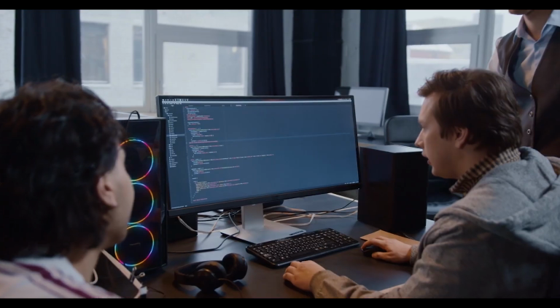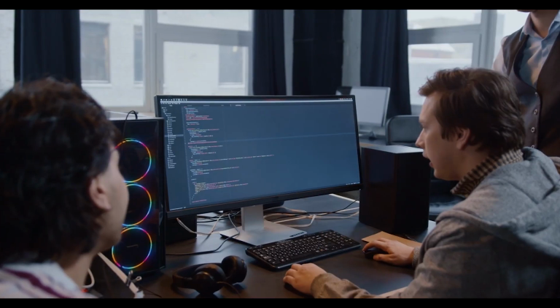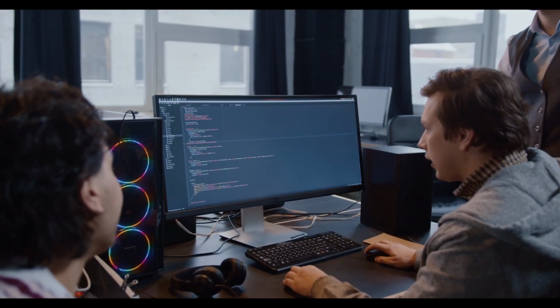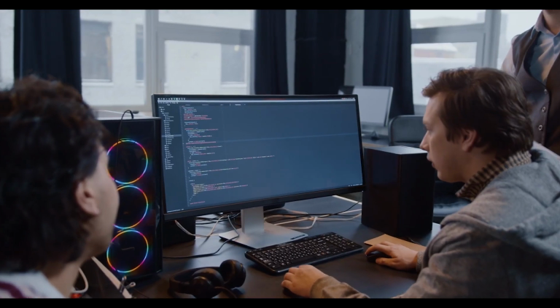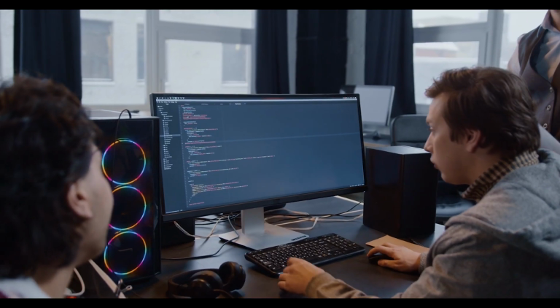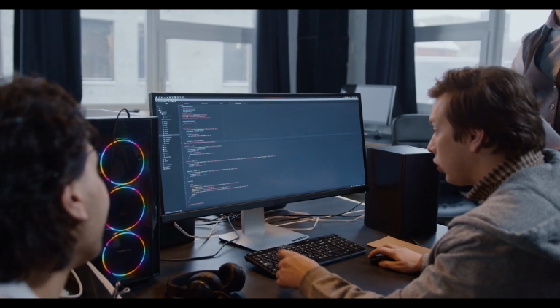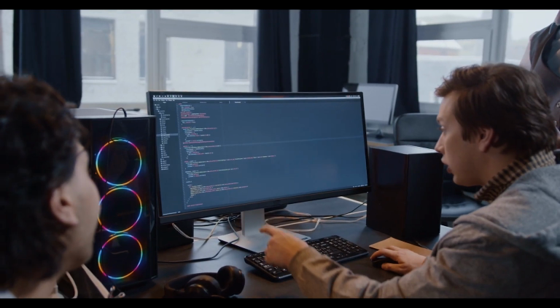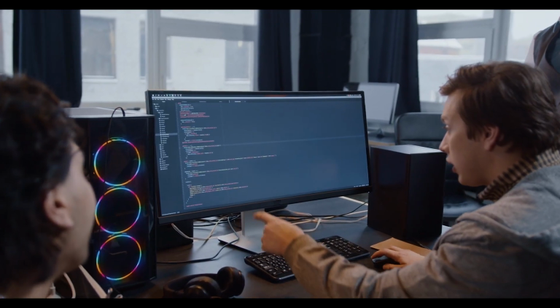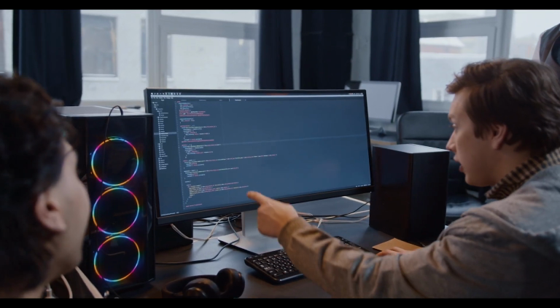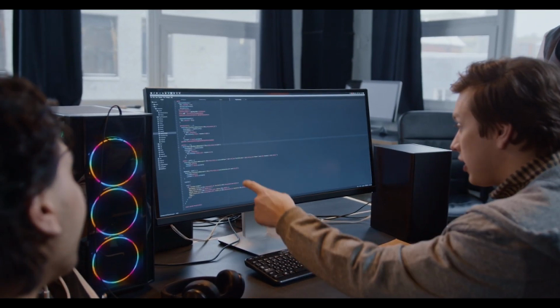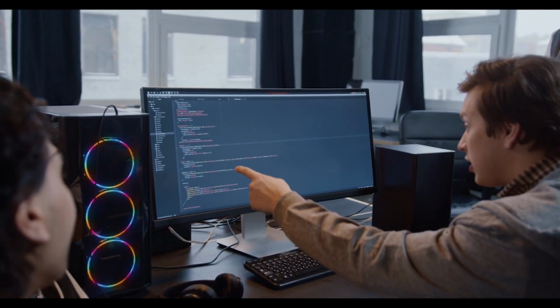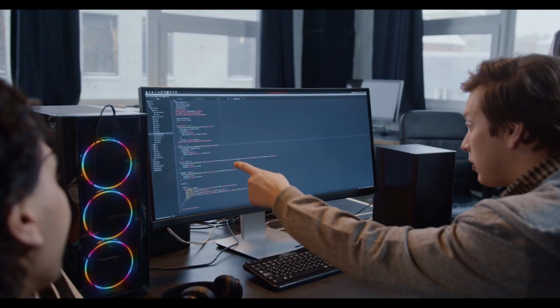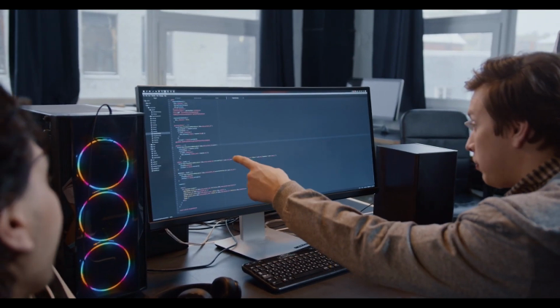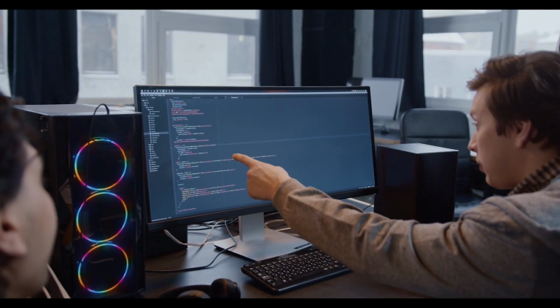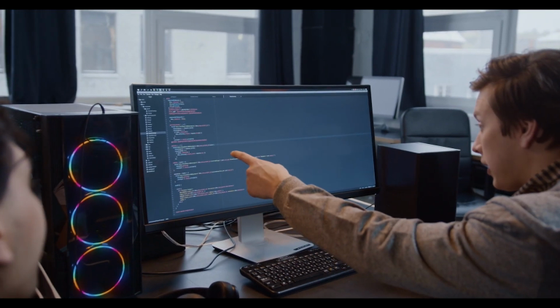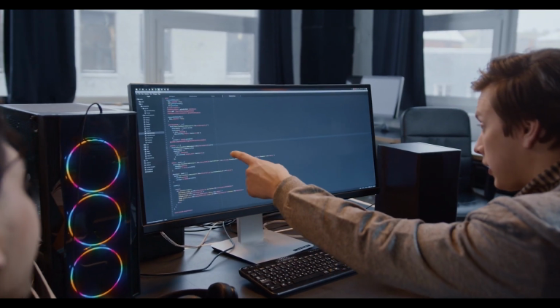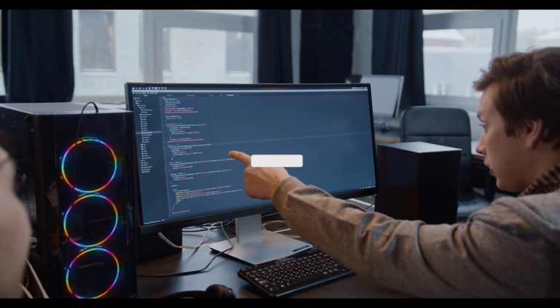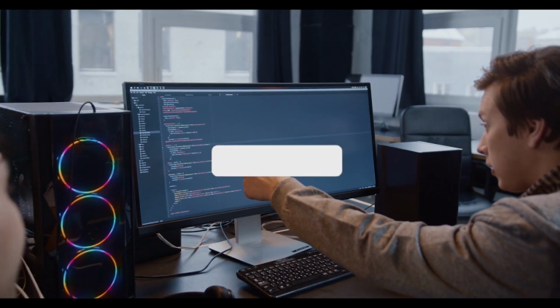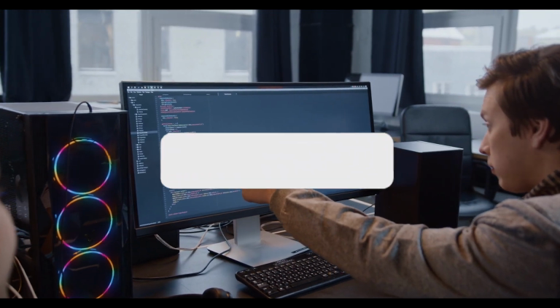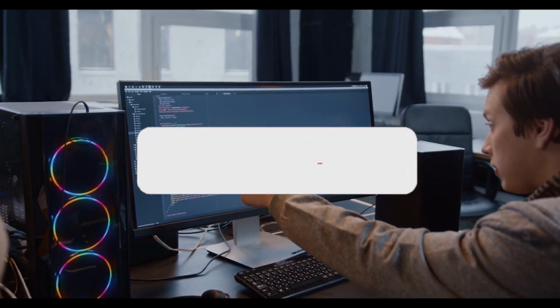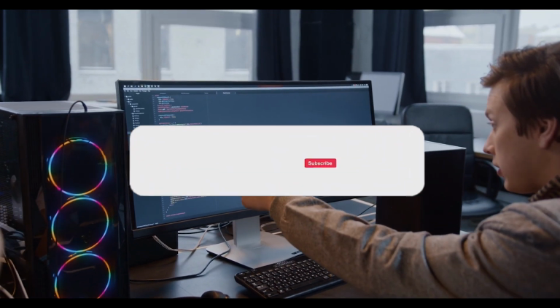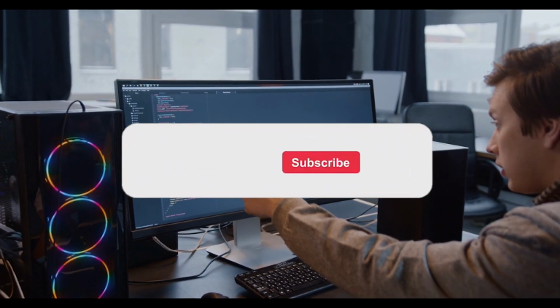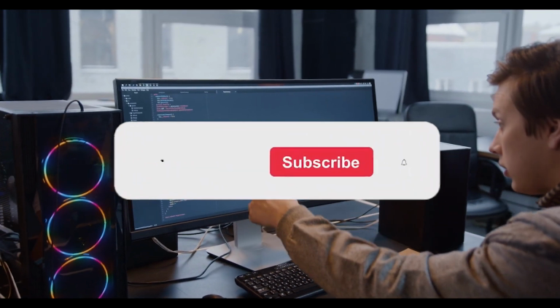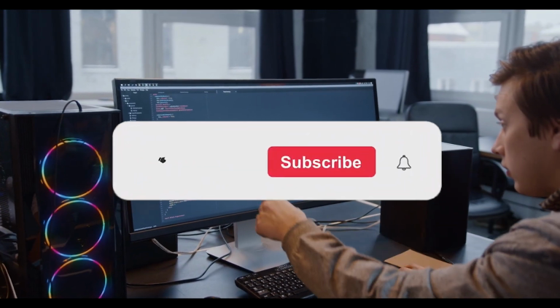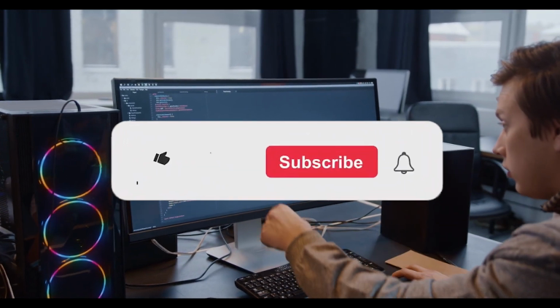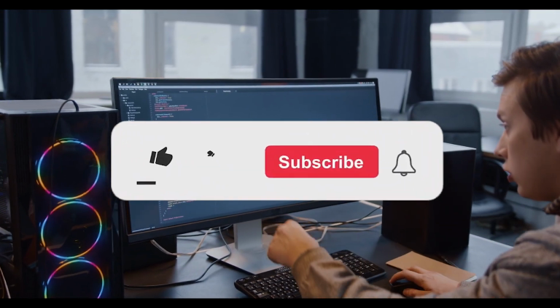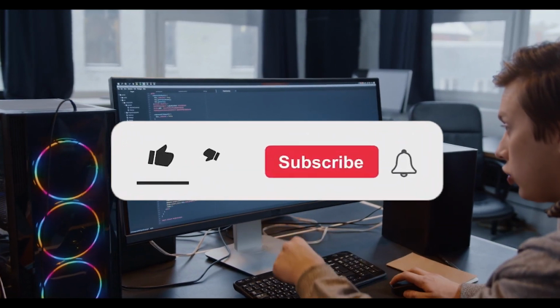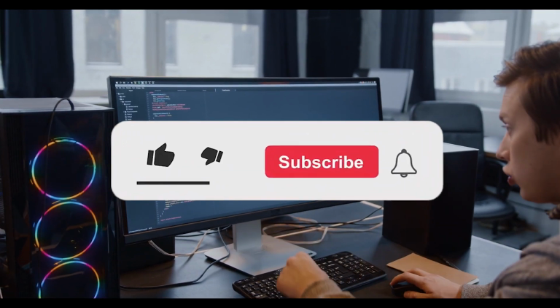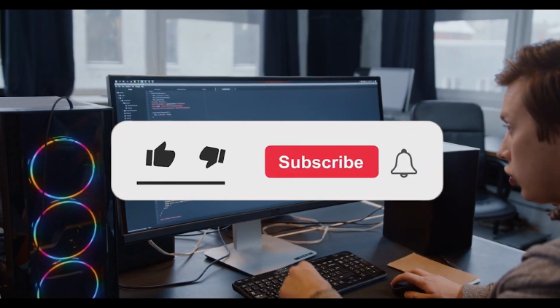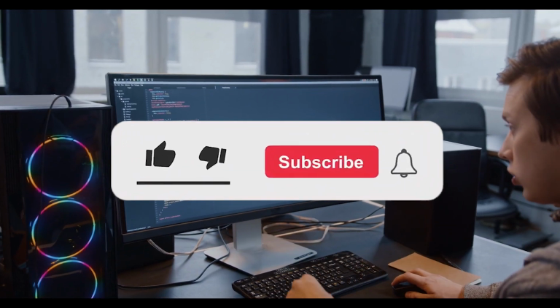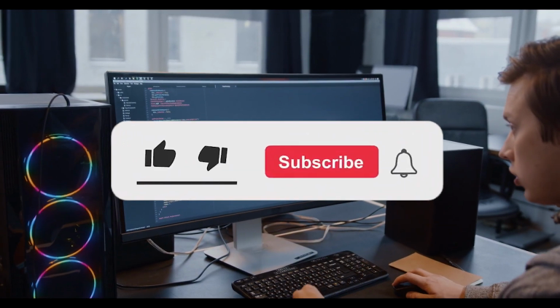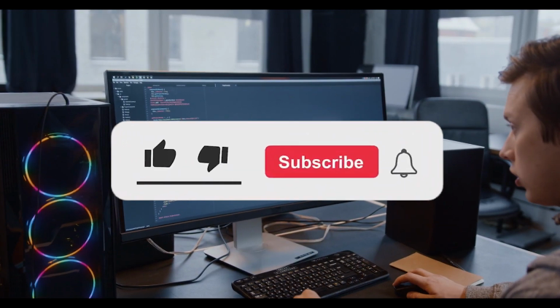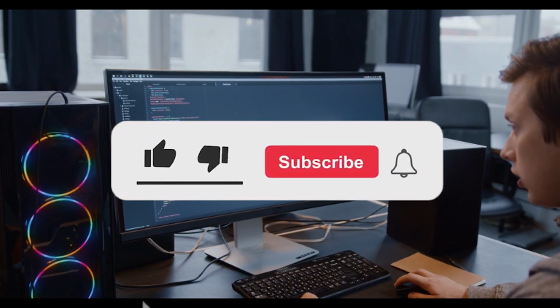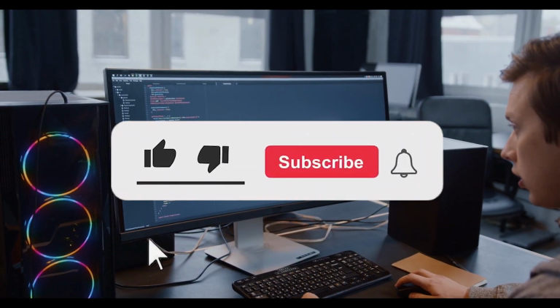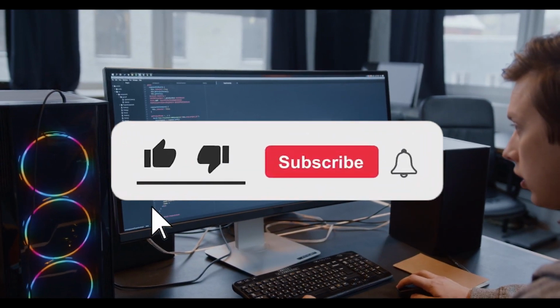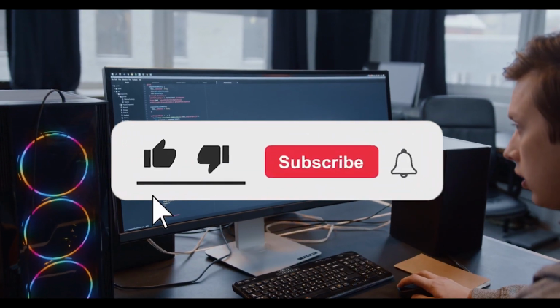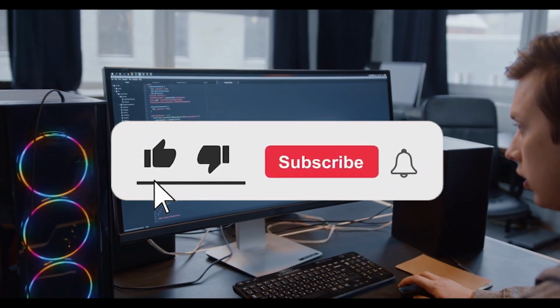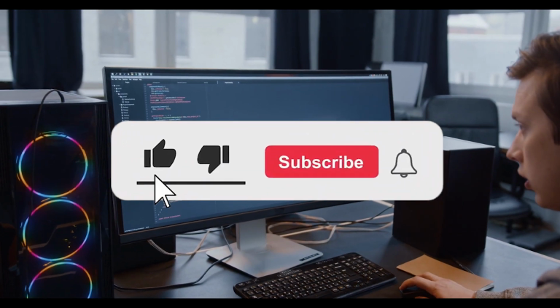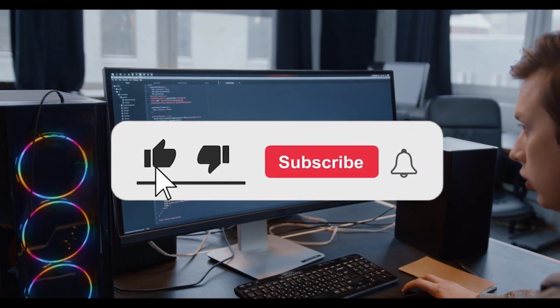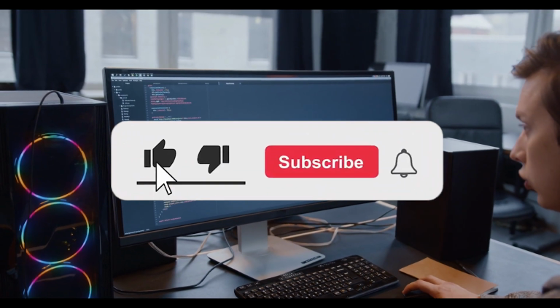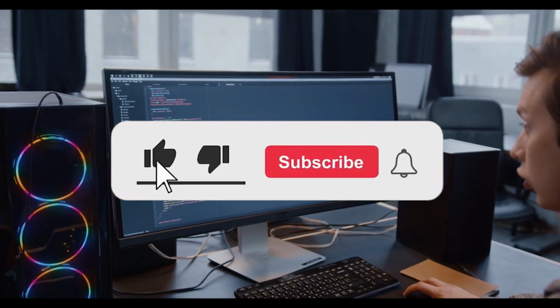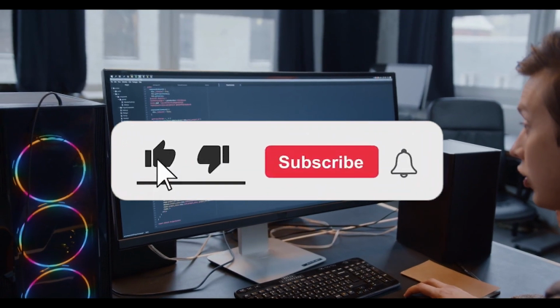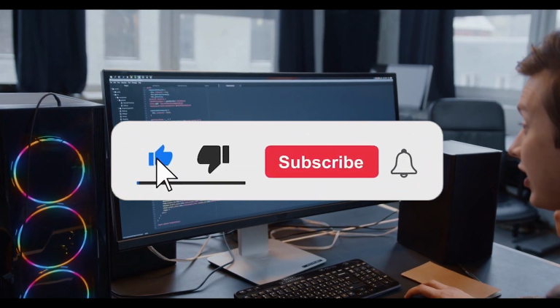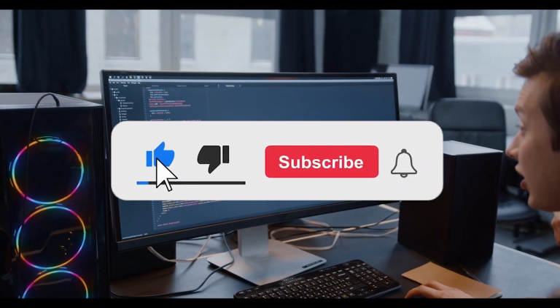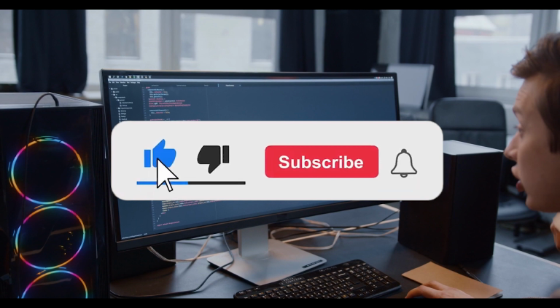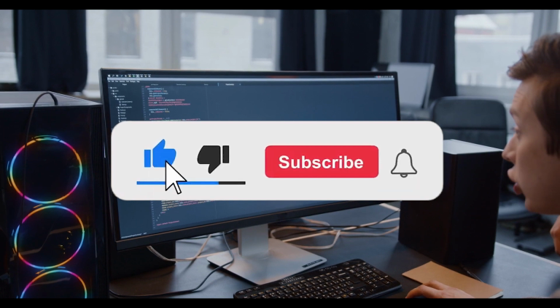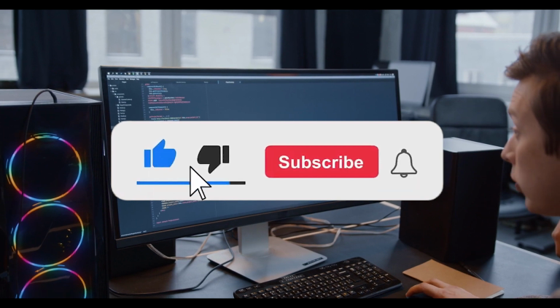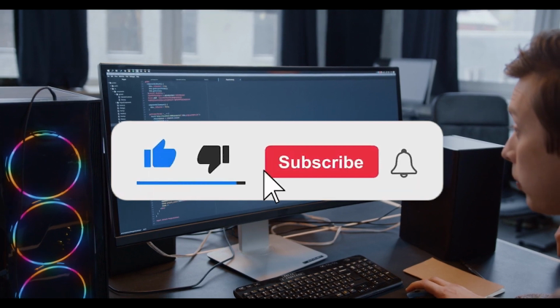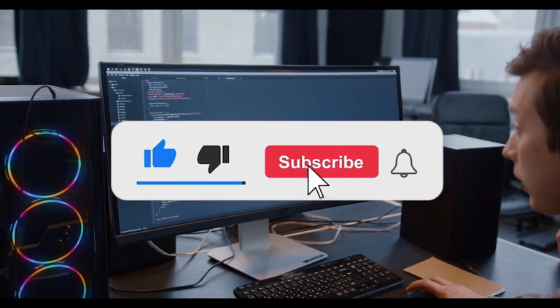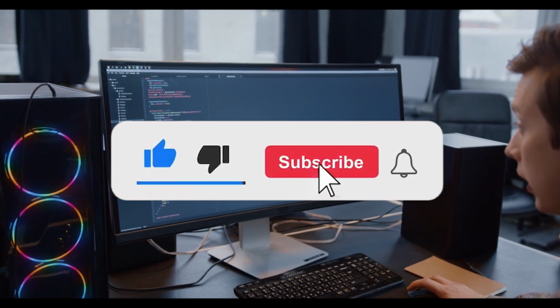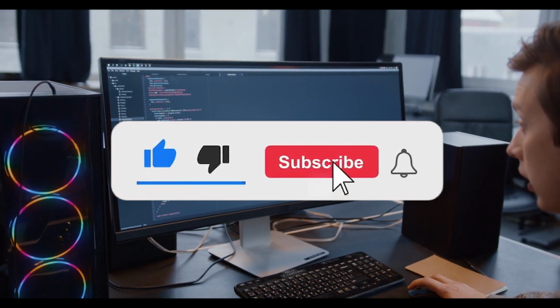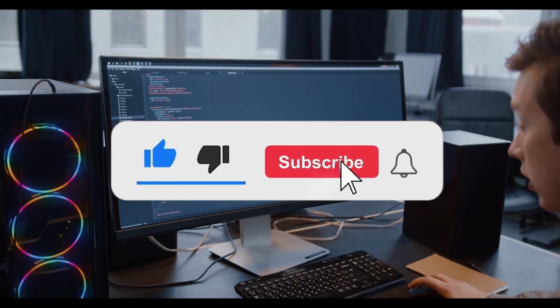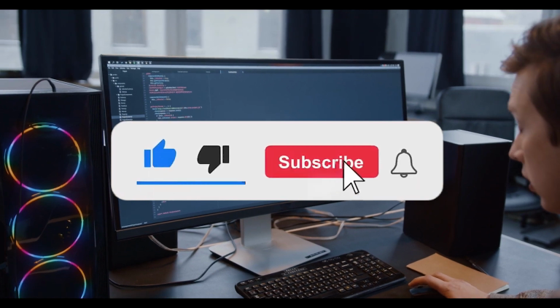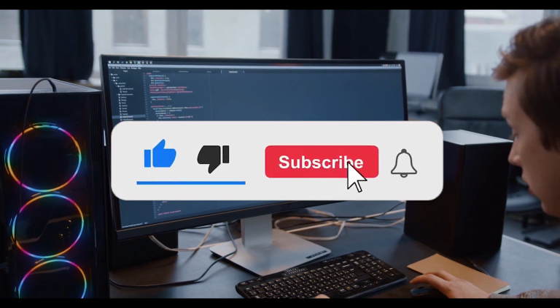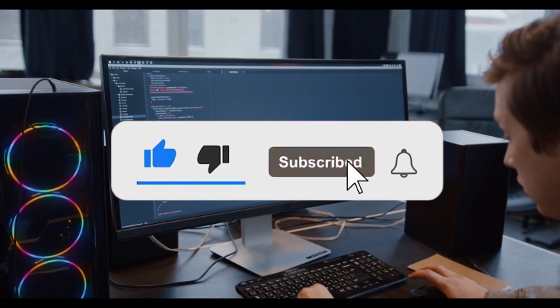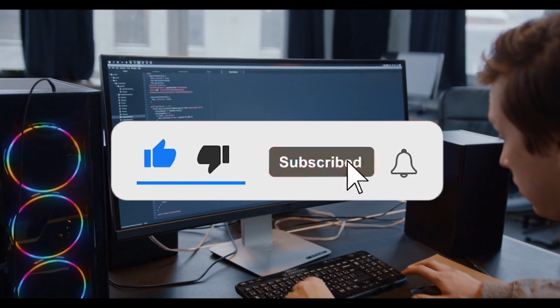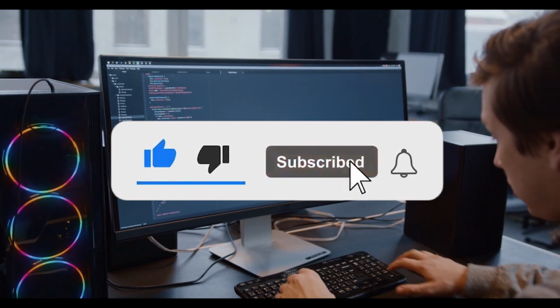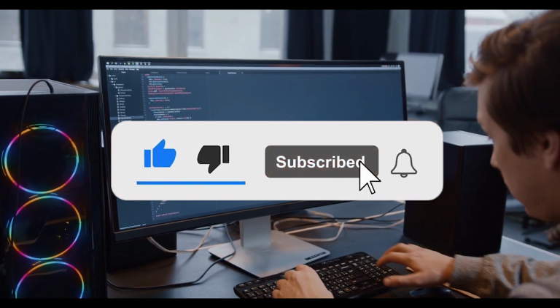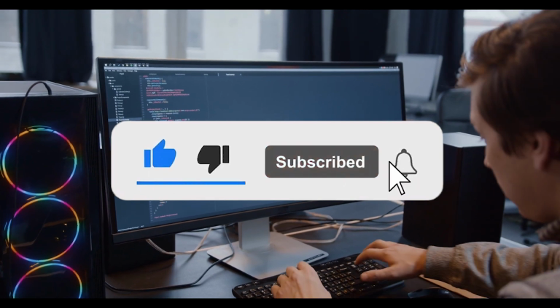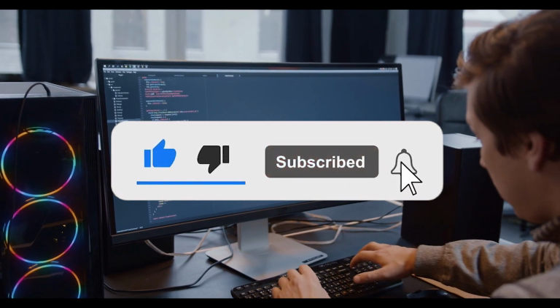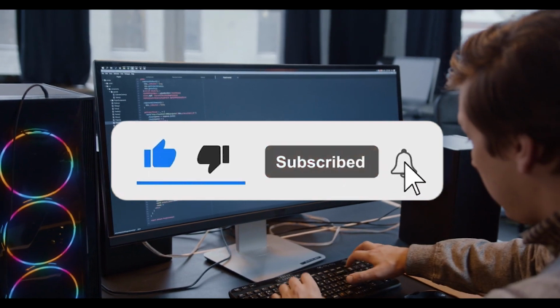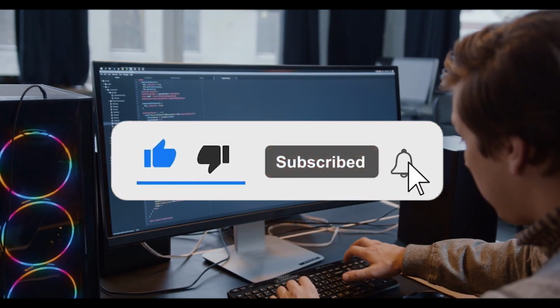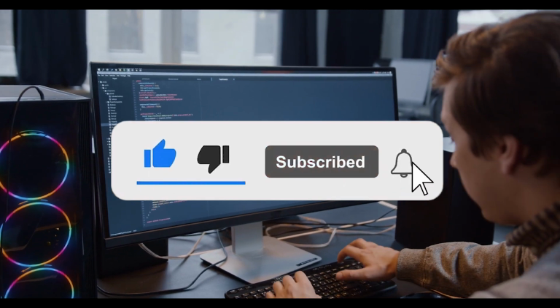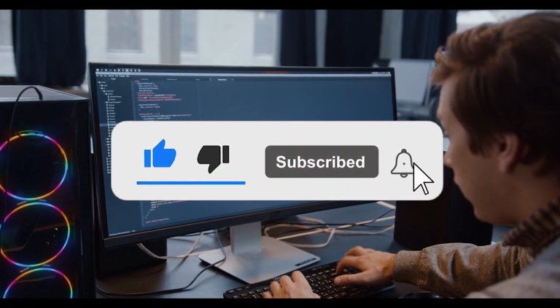Now you might be wondering, how can I make AI work for me? Well, you should watch this video right here. Thank you for watching, I'll see you in the next one.